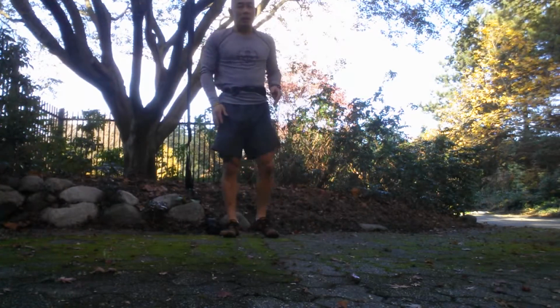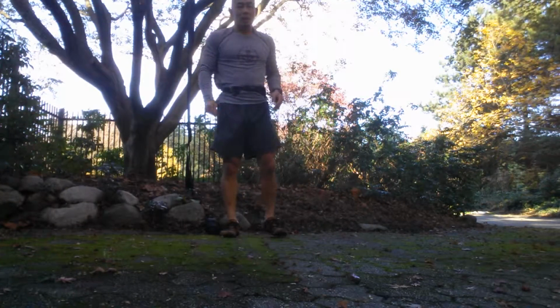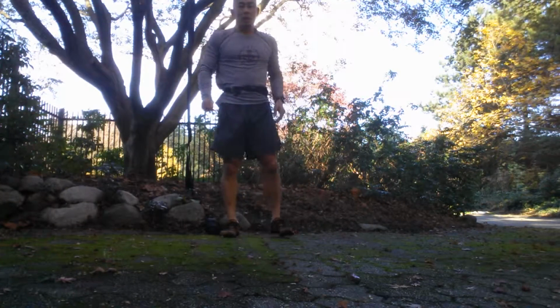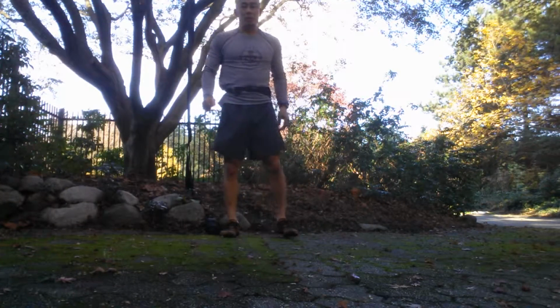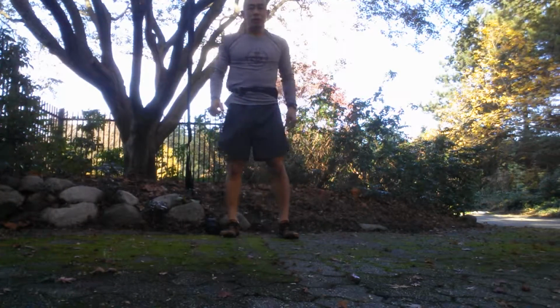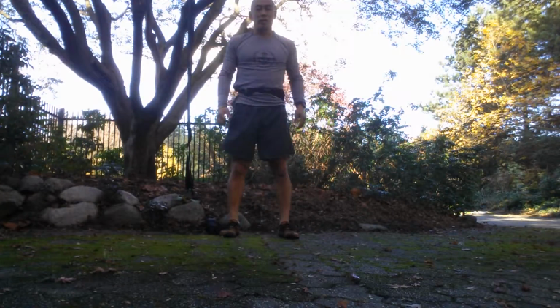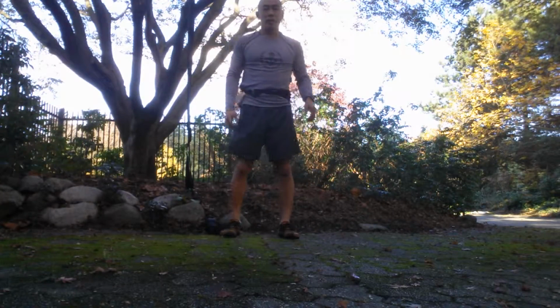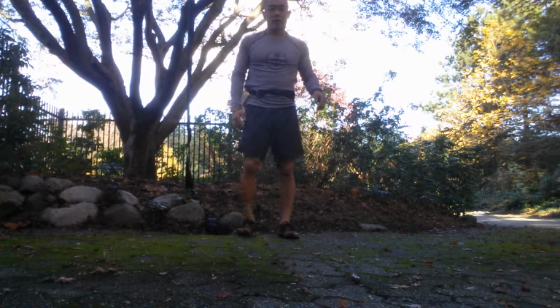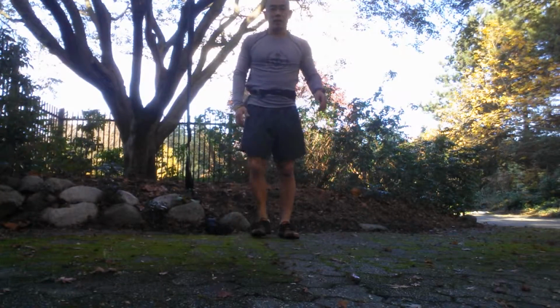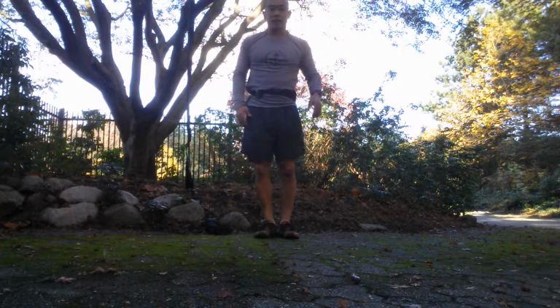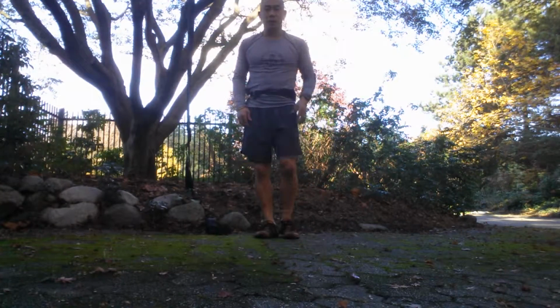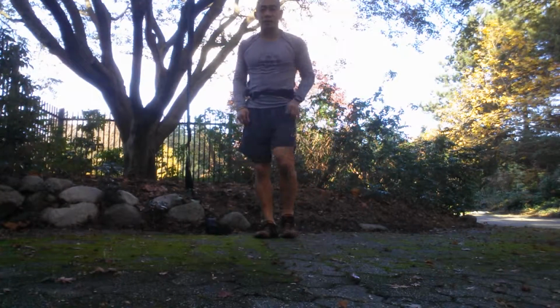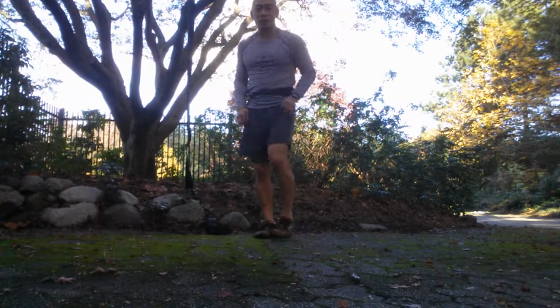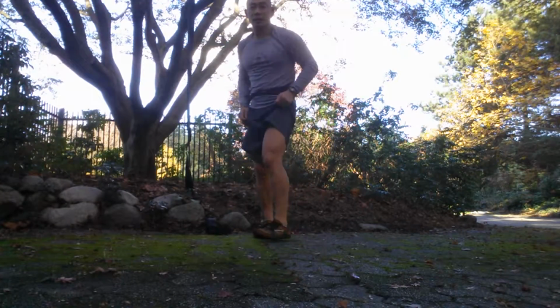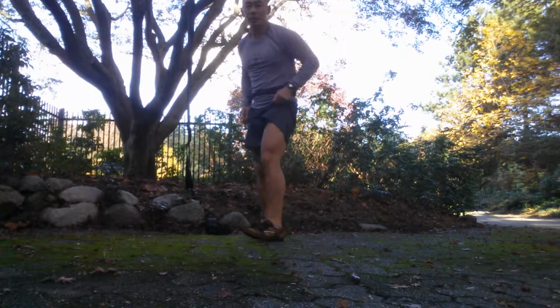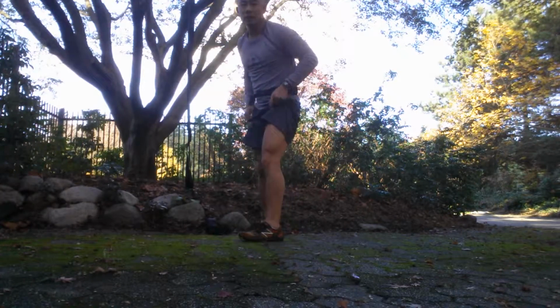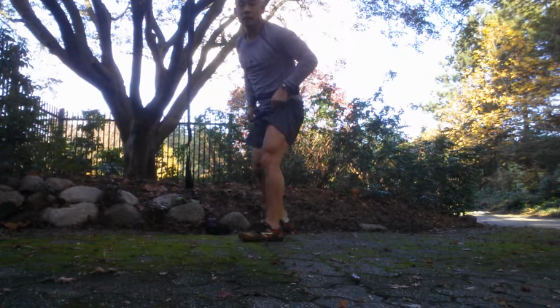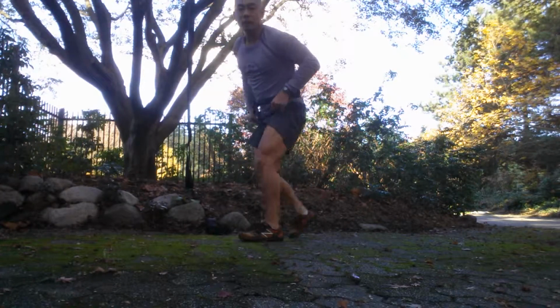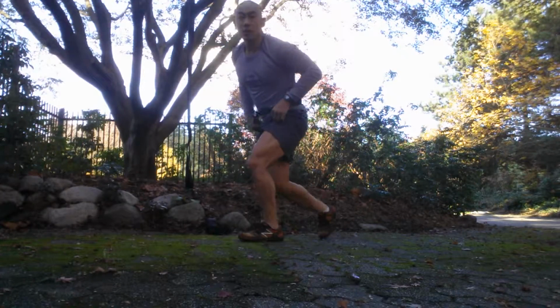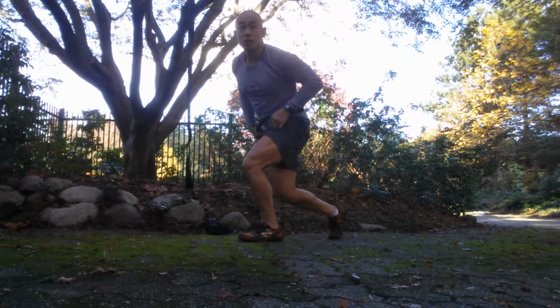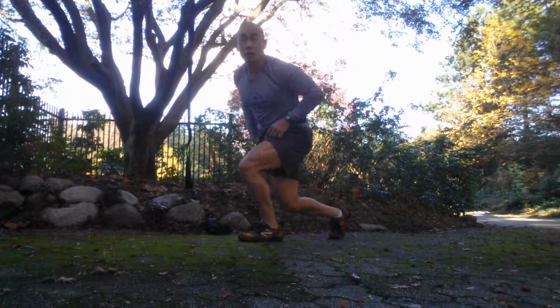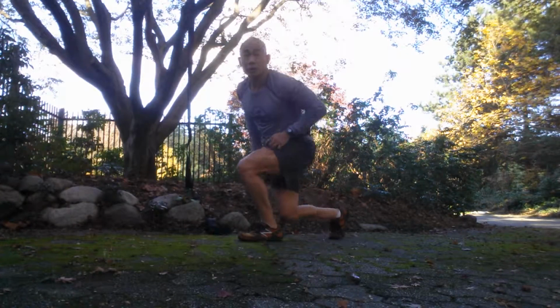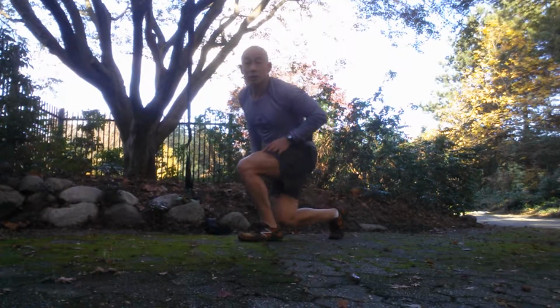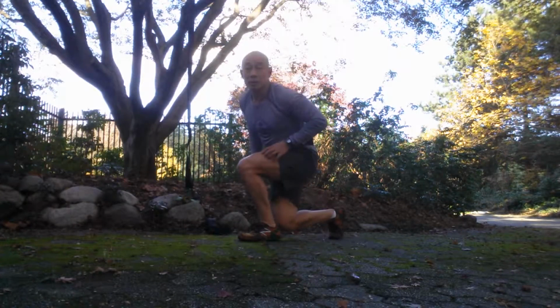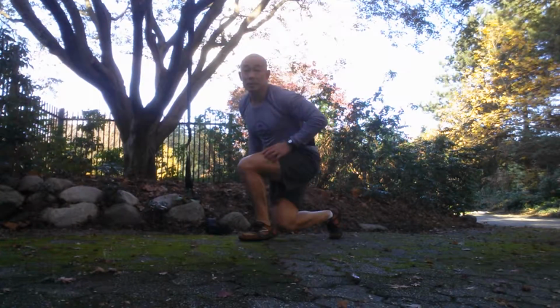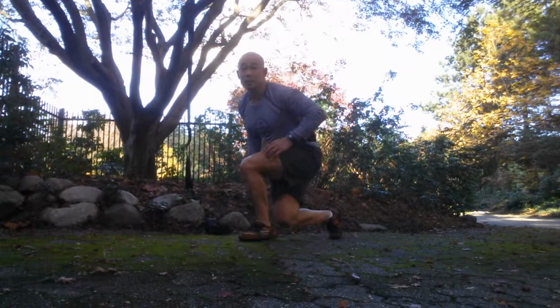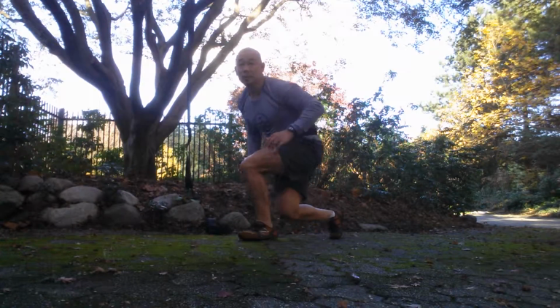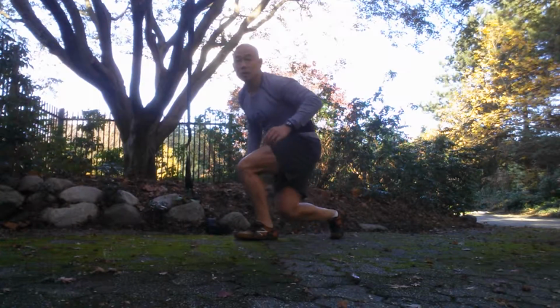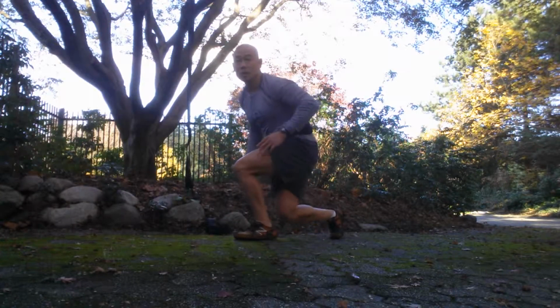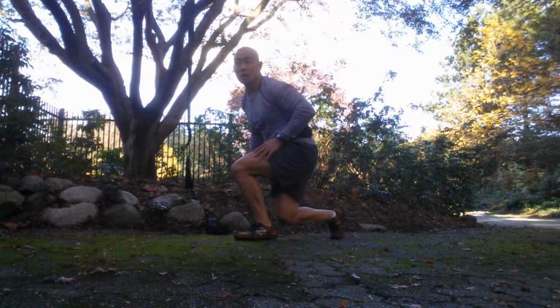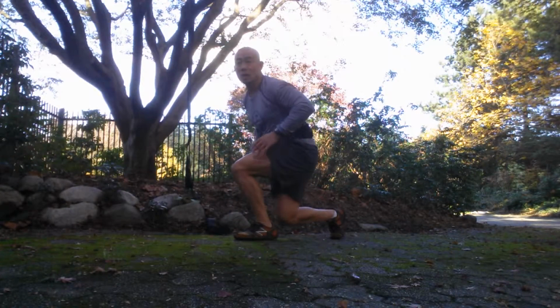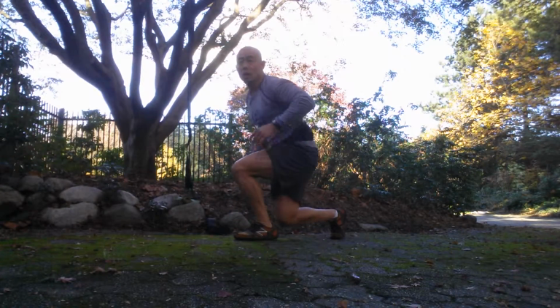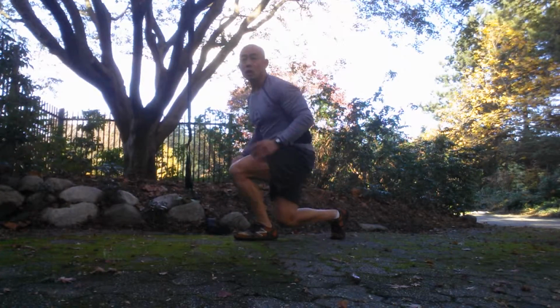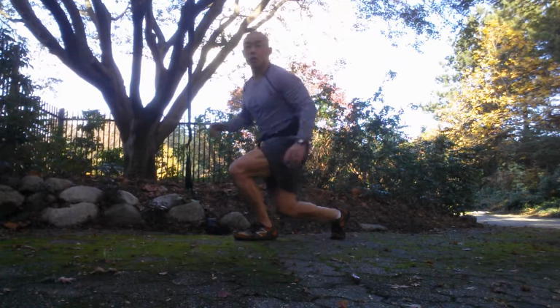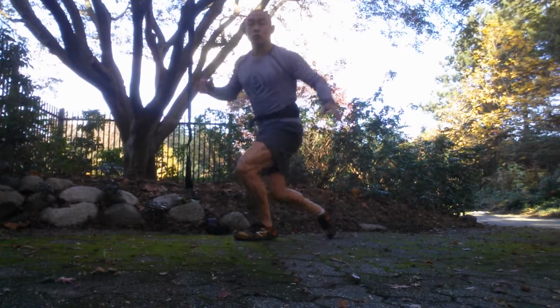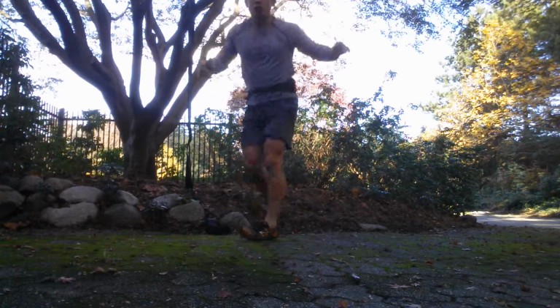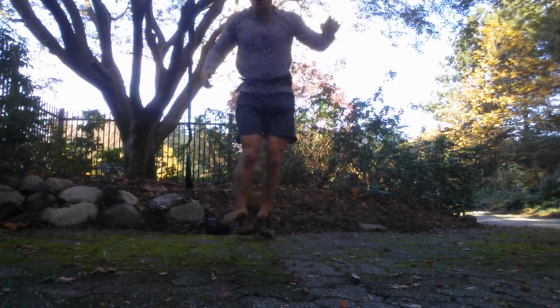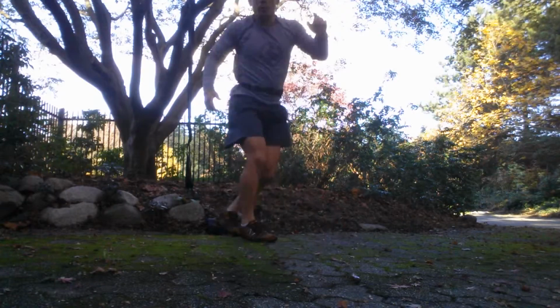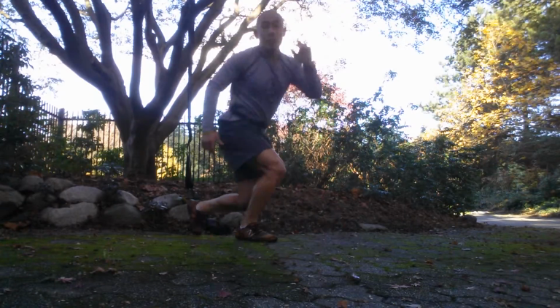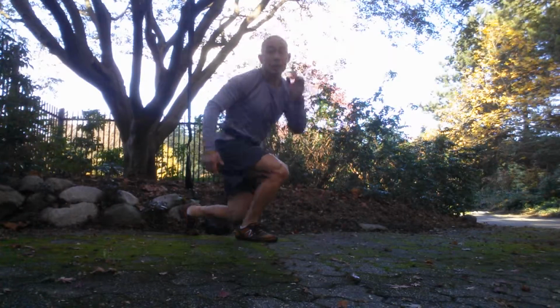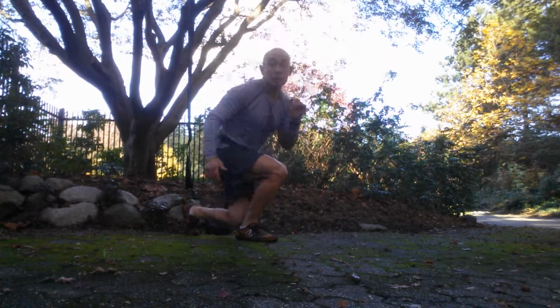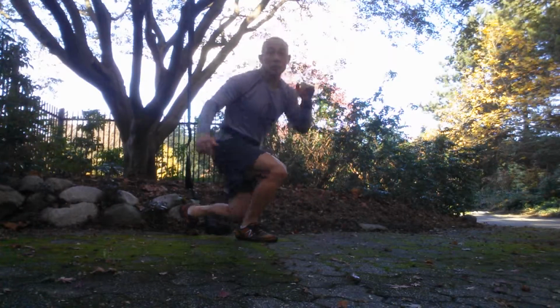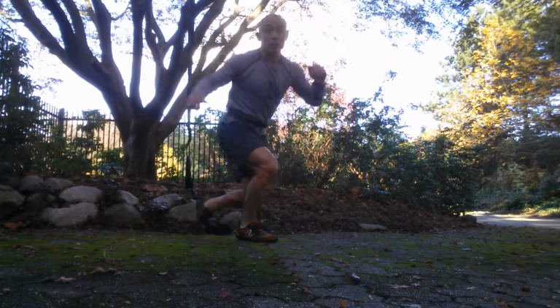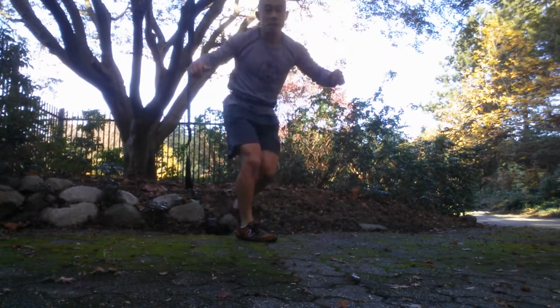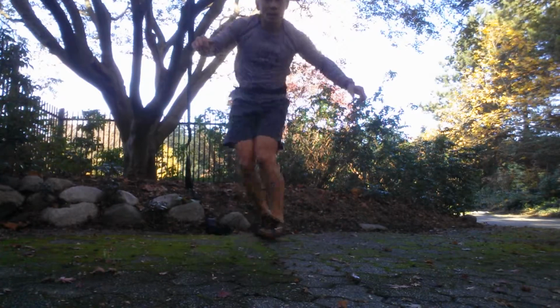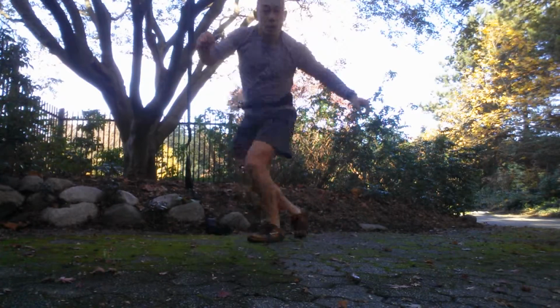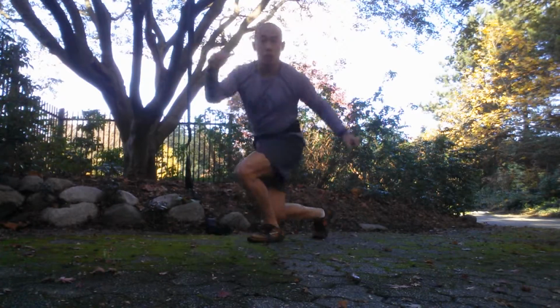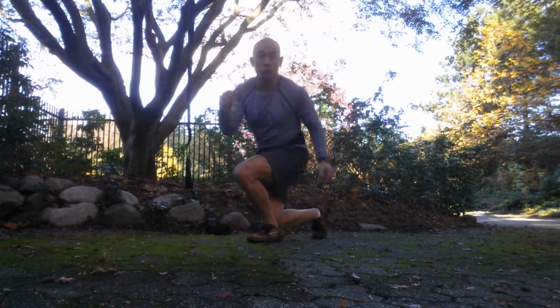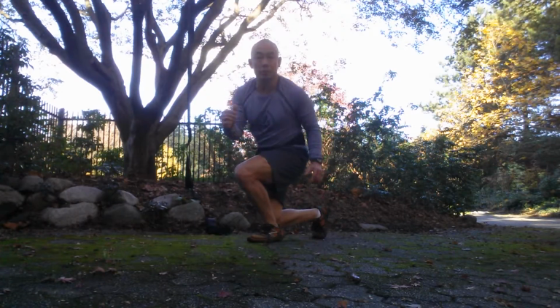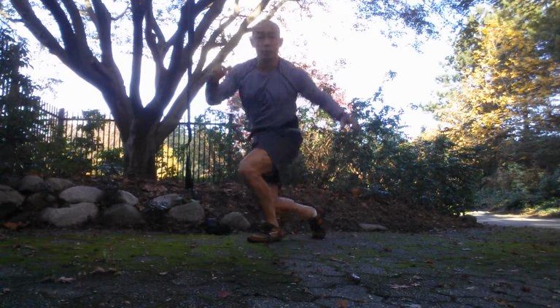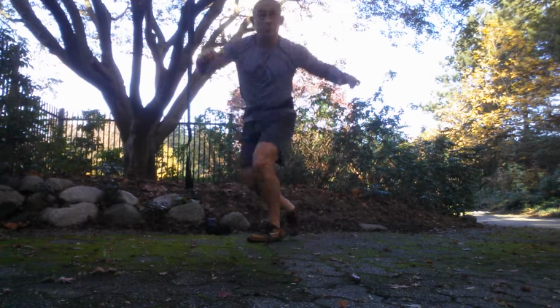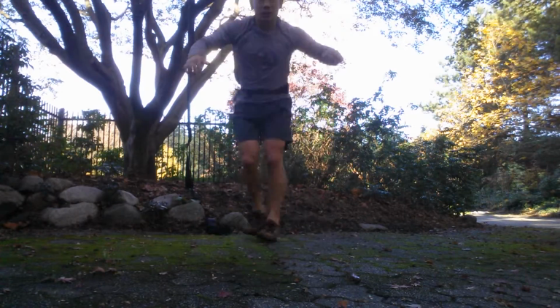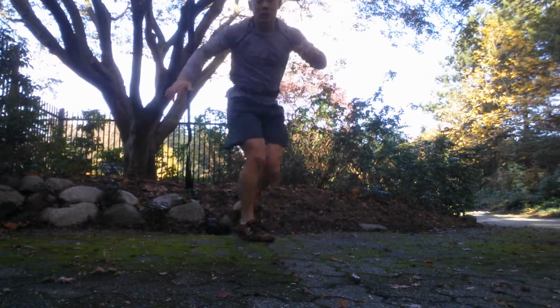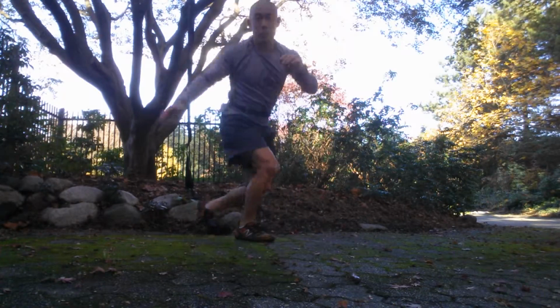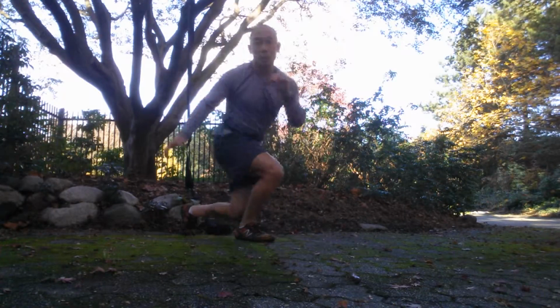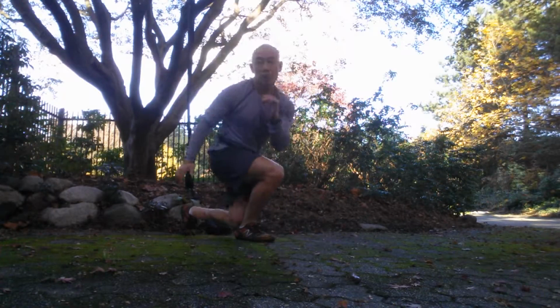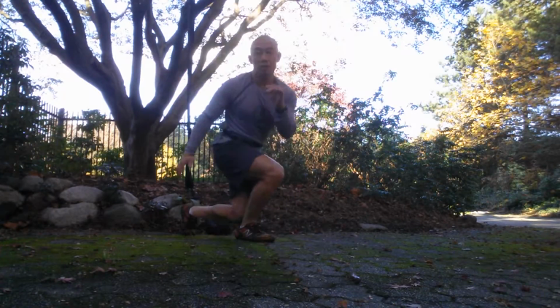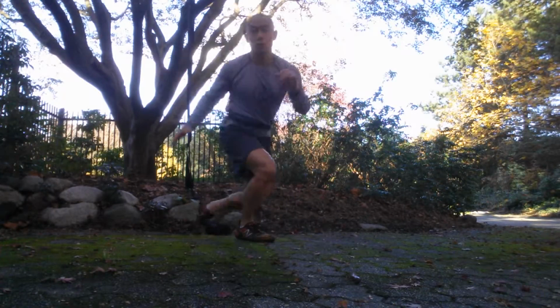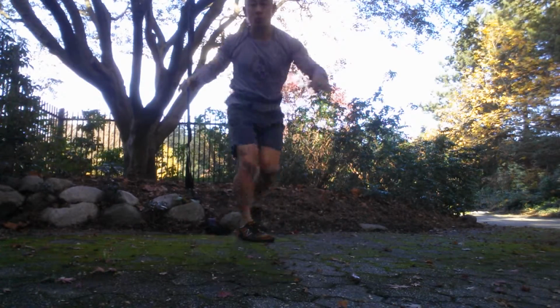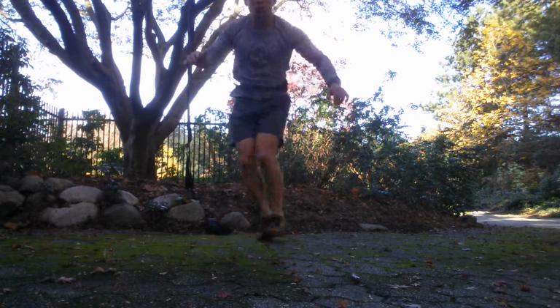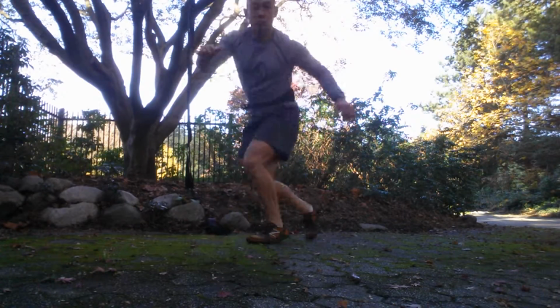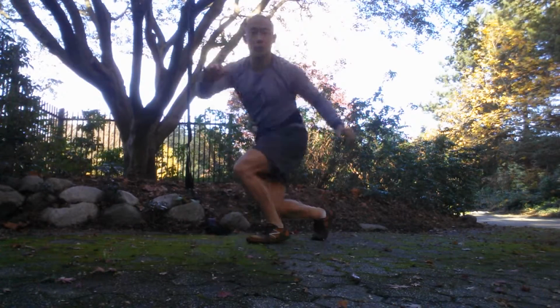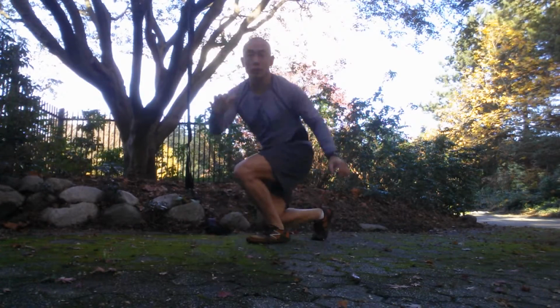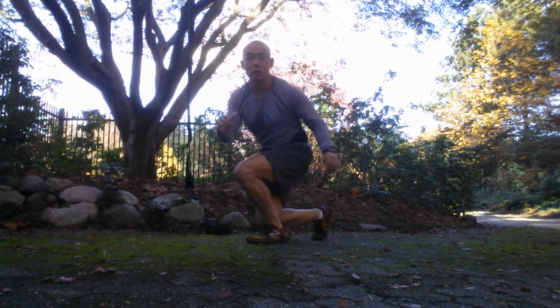Here's your challenge. Starting in this position, you're going to jump and twist, jump and twist. Keep your body square to the front.